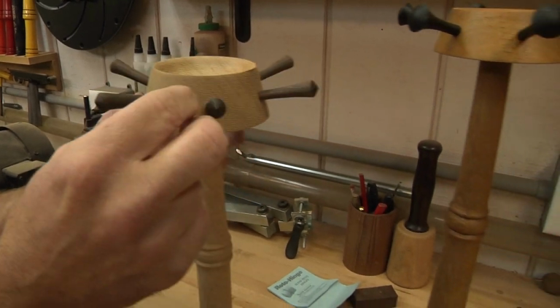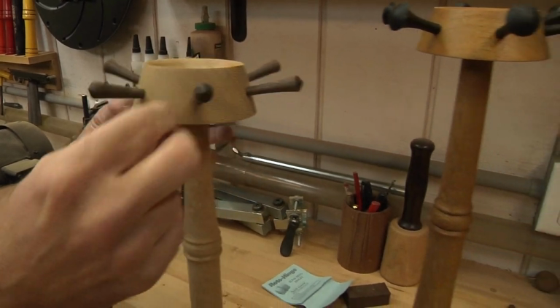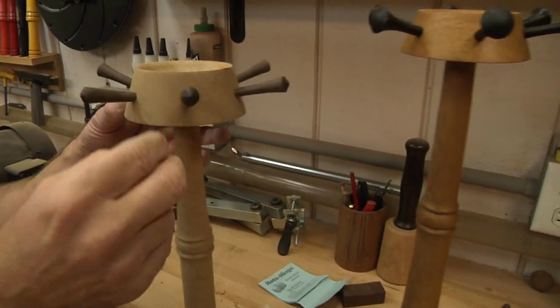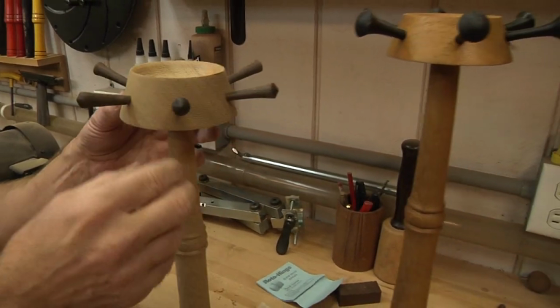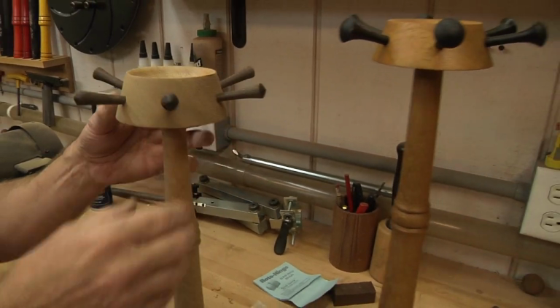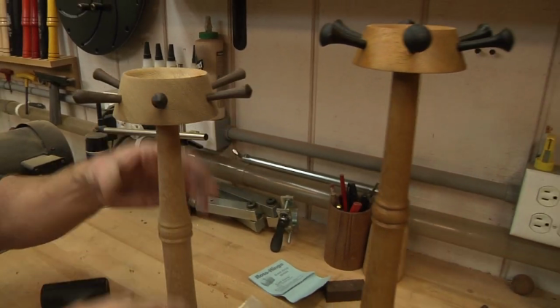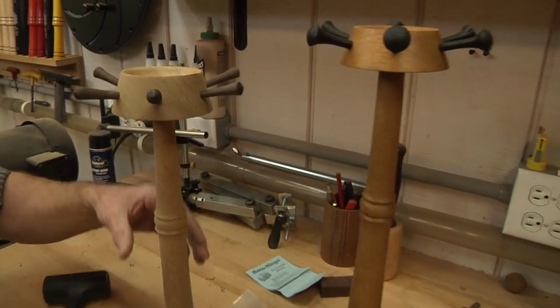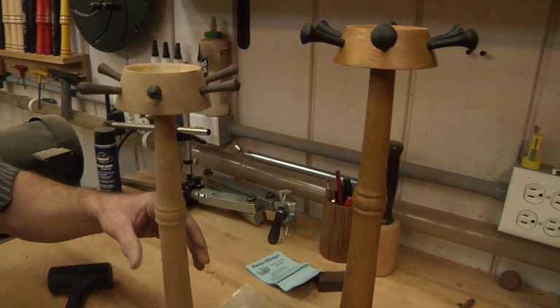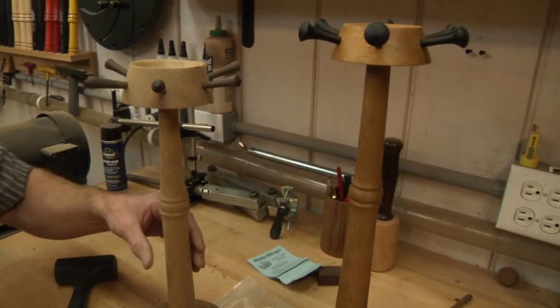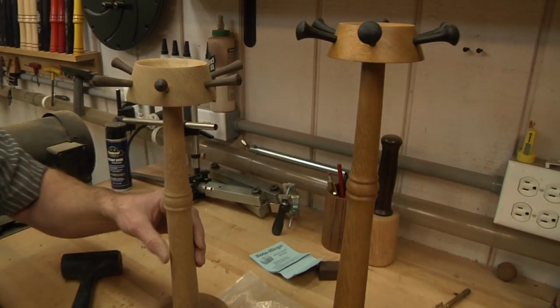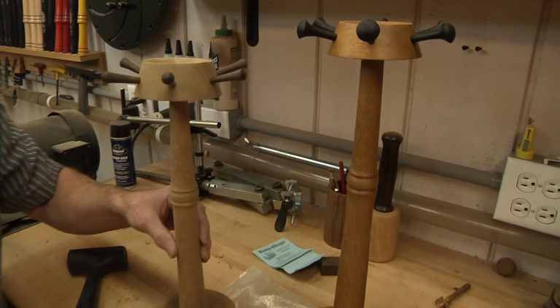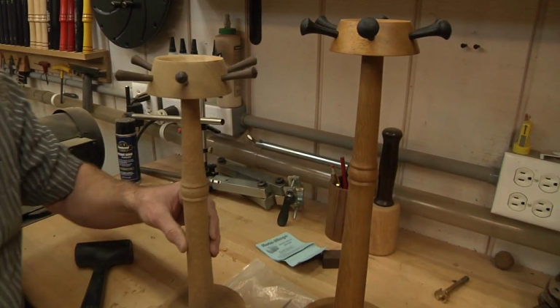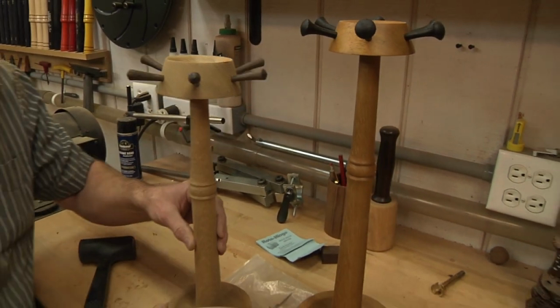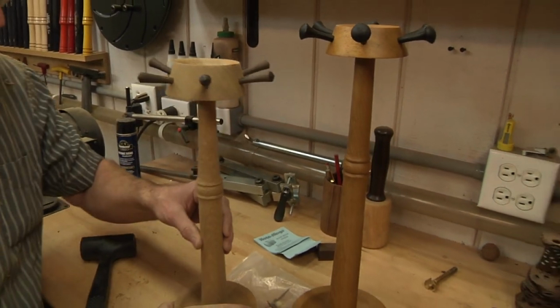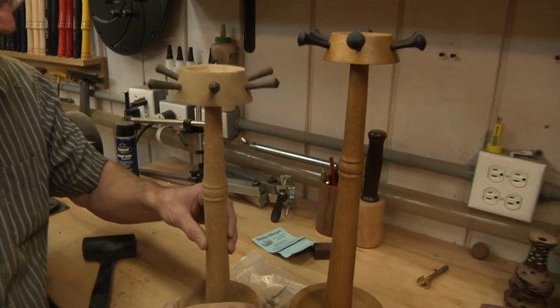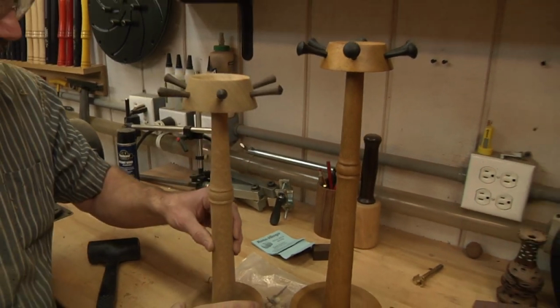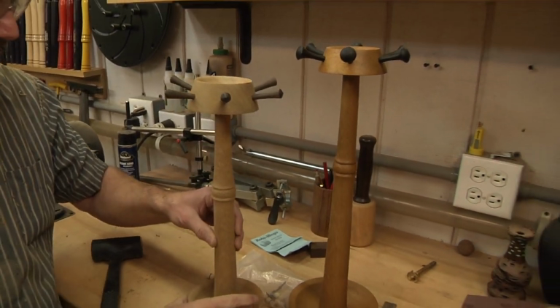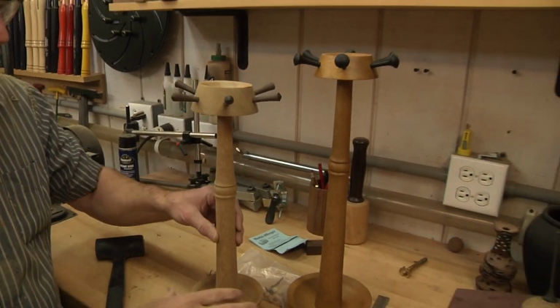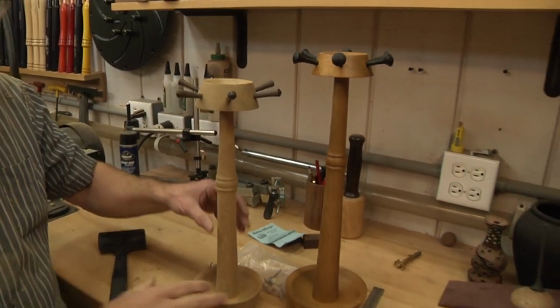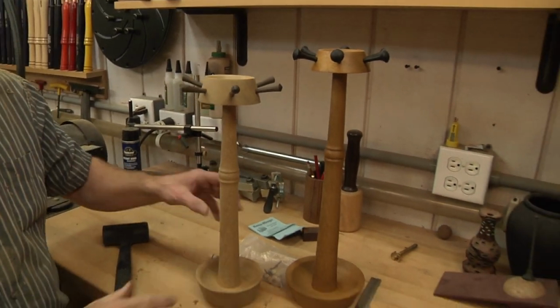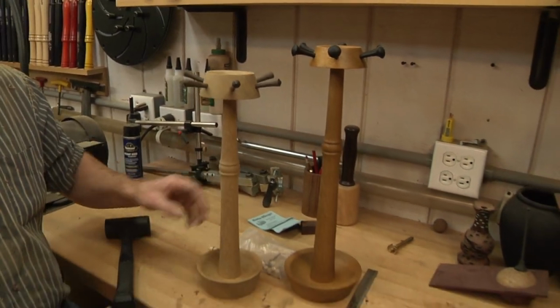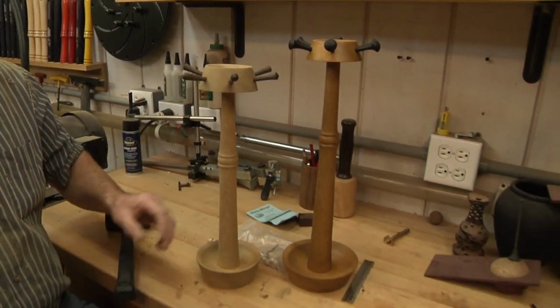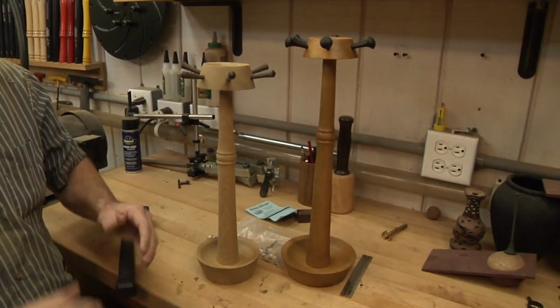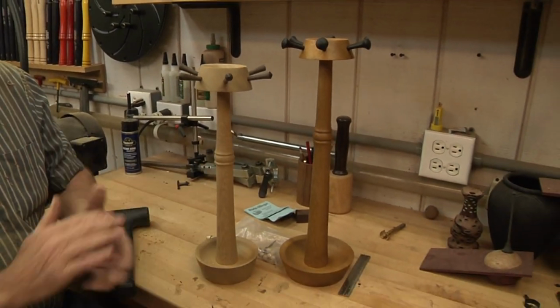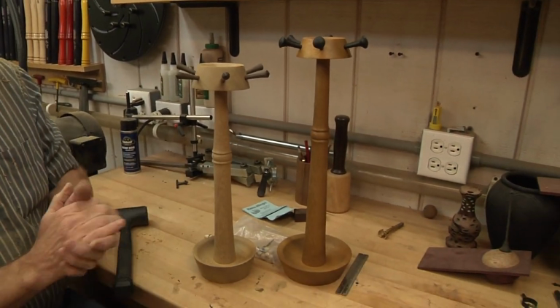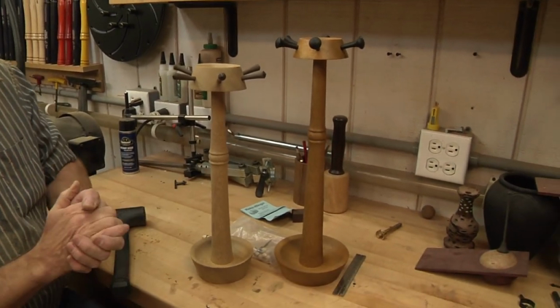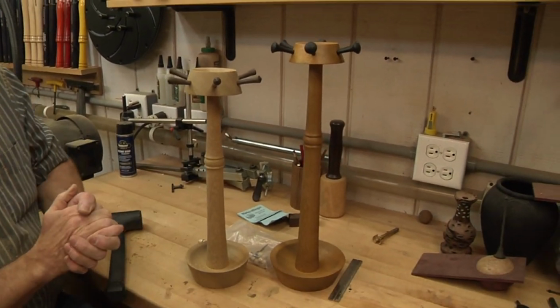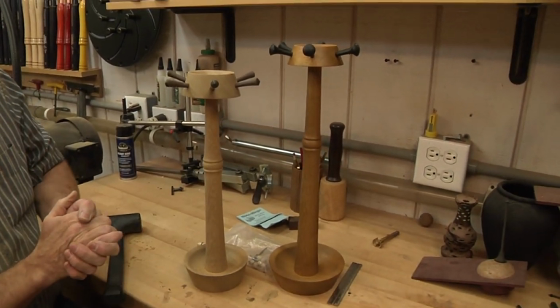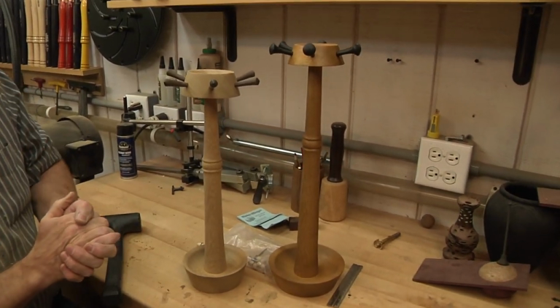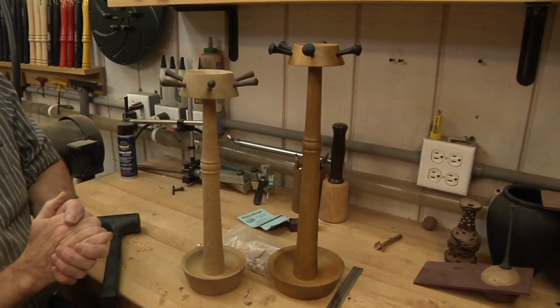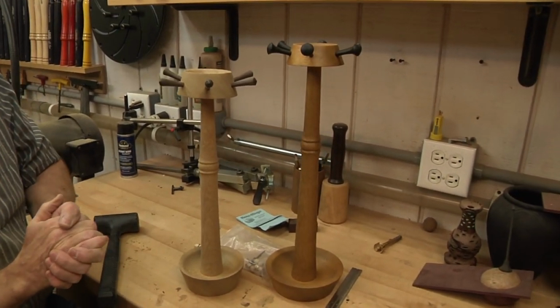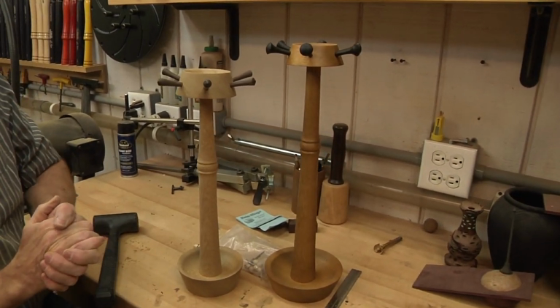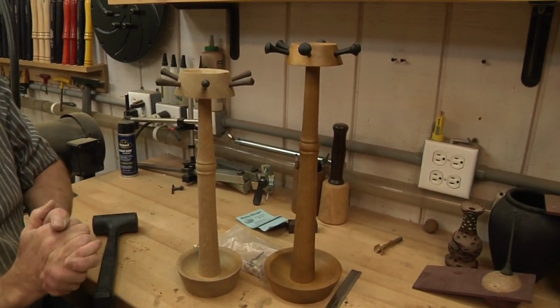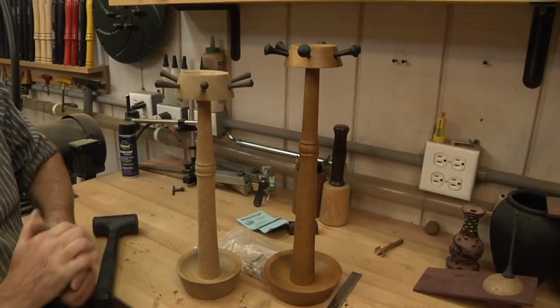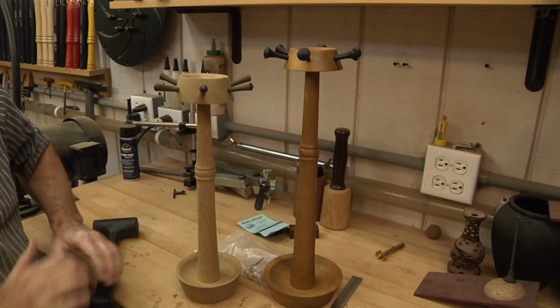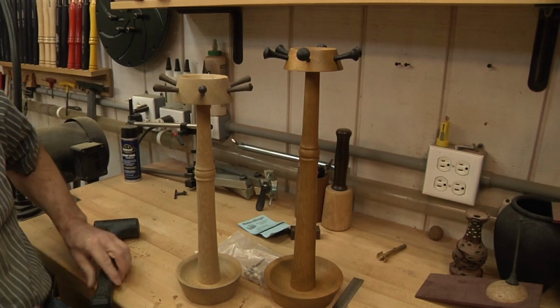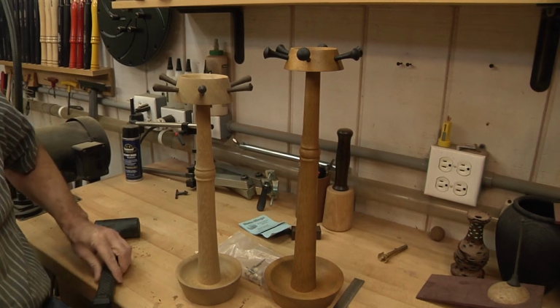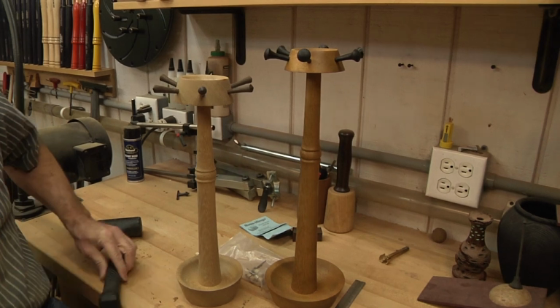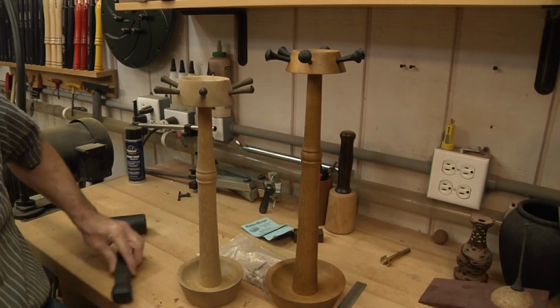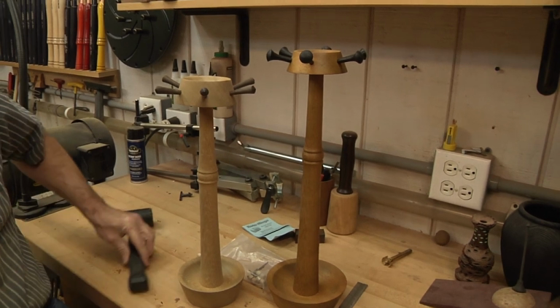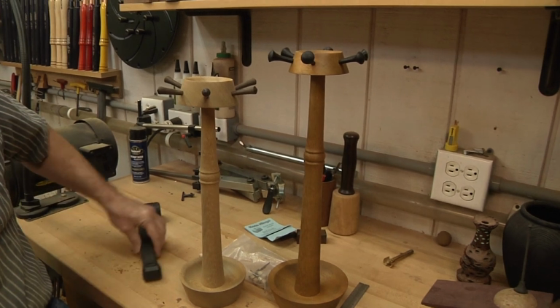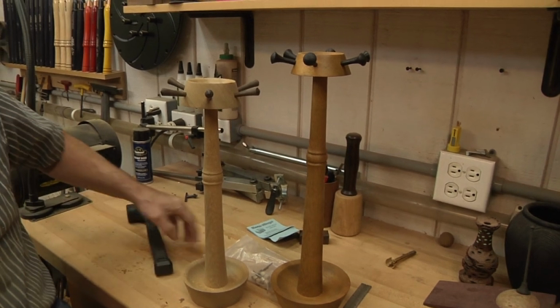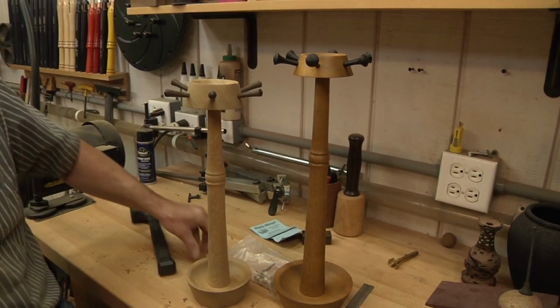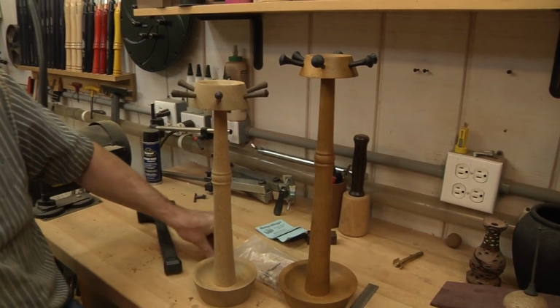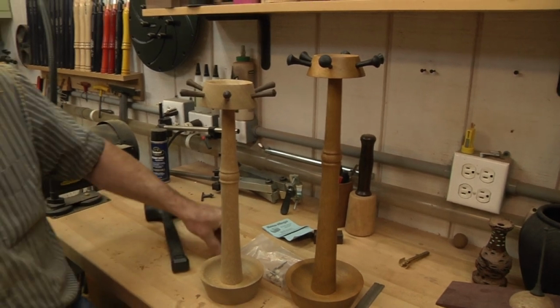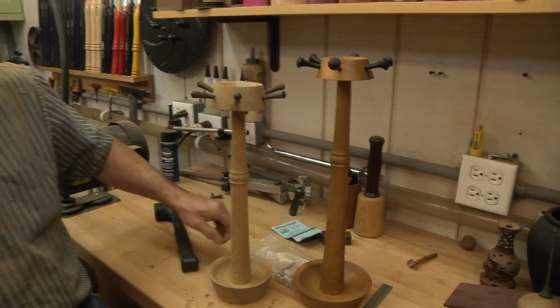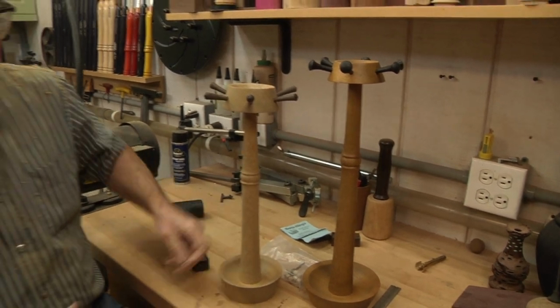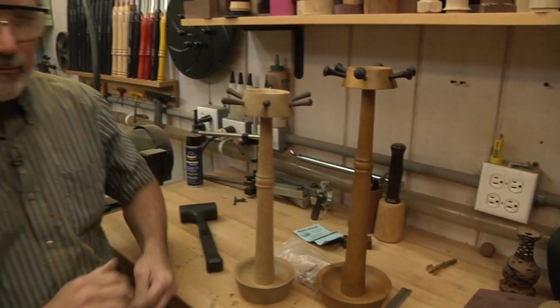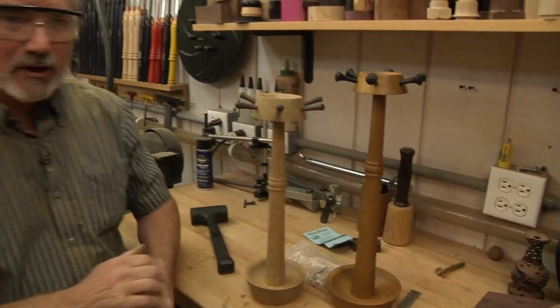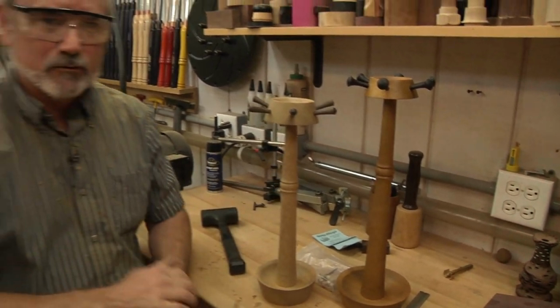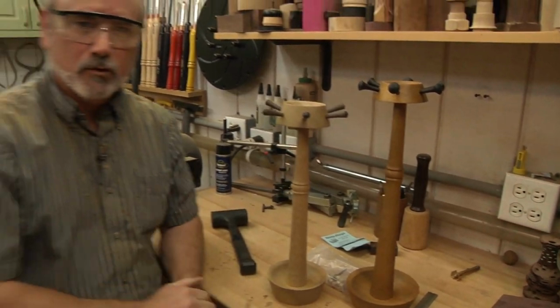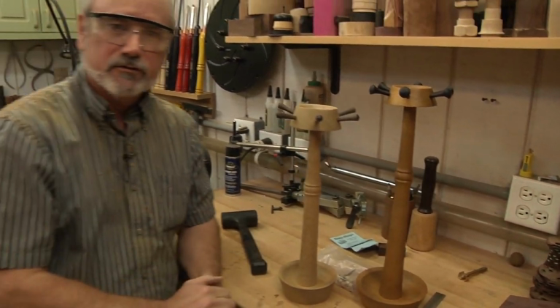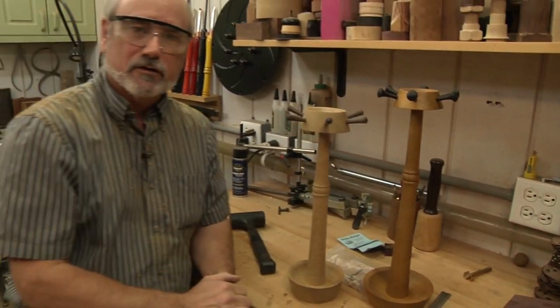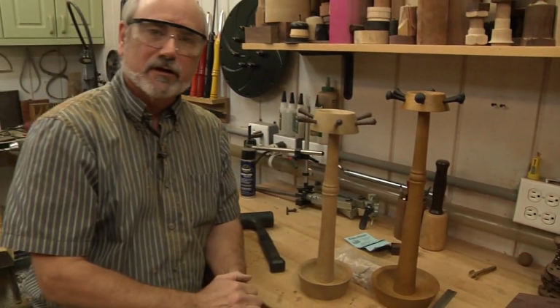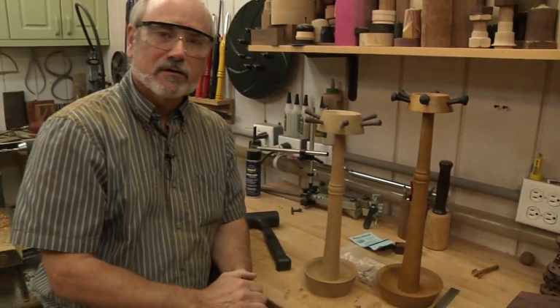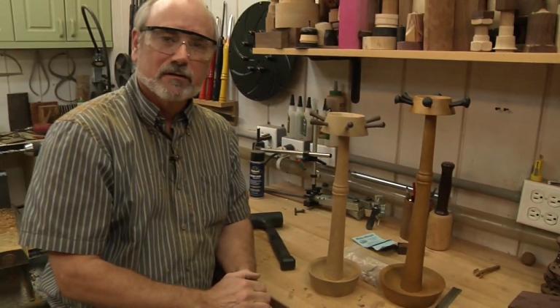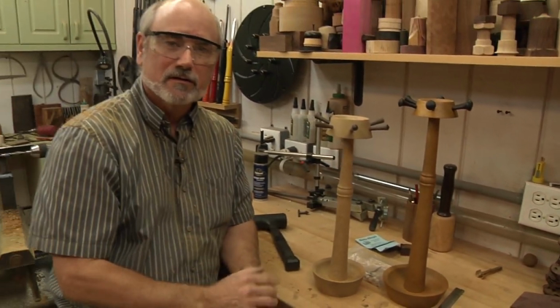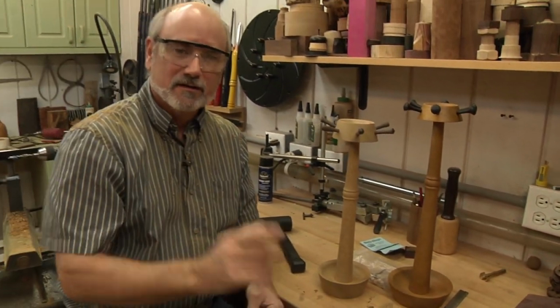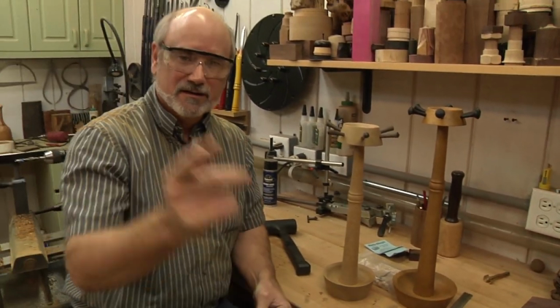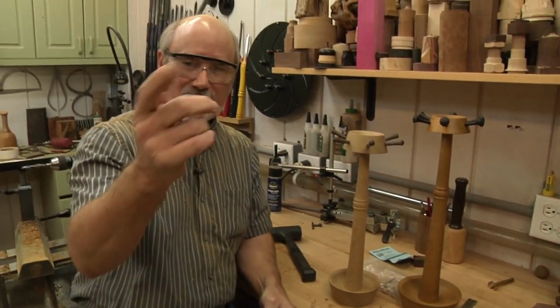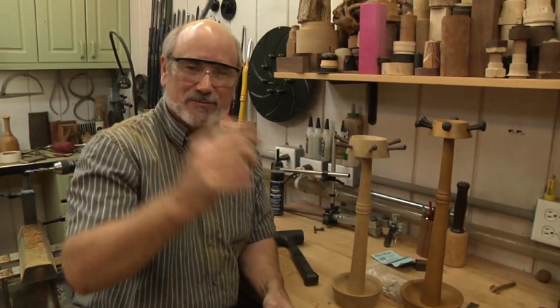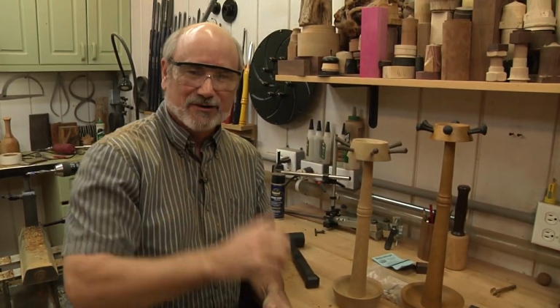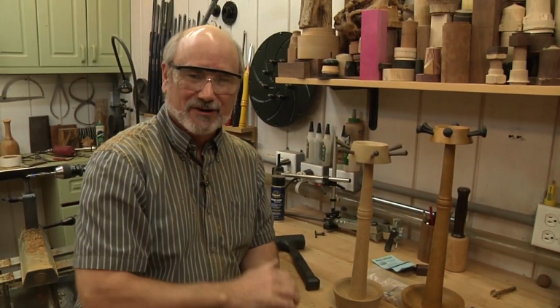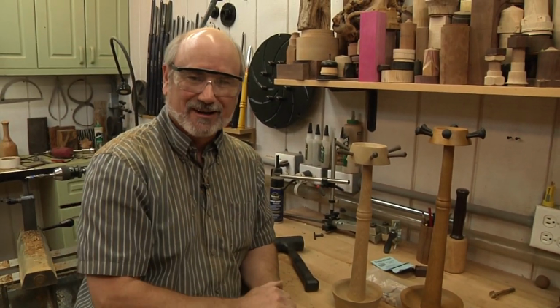That is how you make a necklace and jewelry holder. I hope you enjoyed it. Until the next time on Woodturning, keep turning.